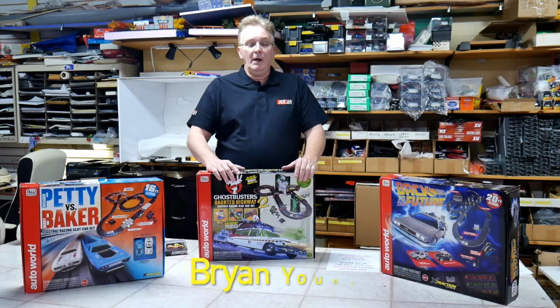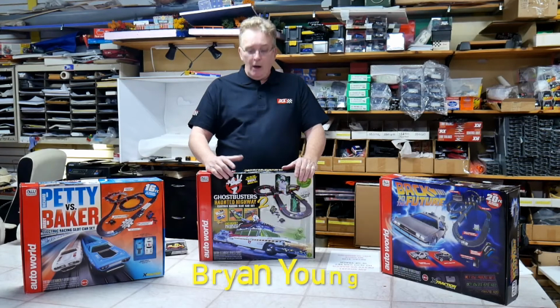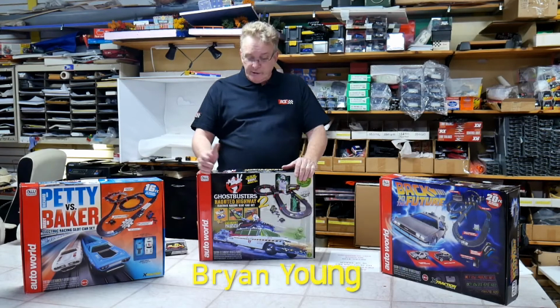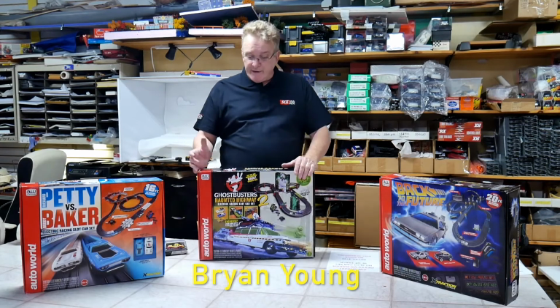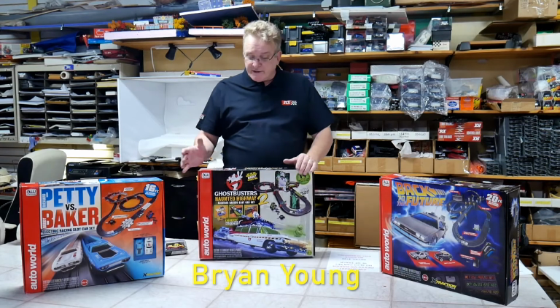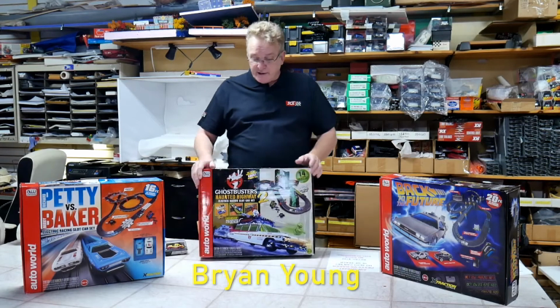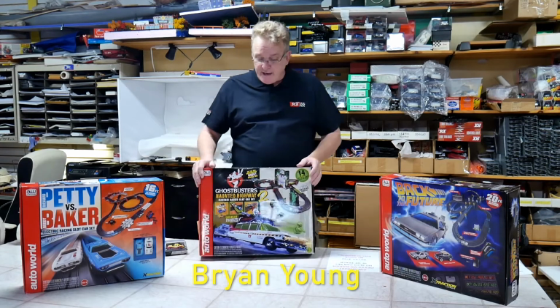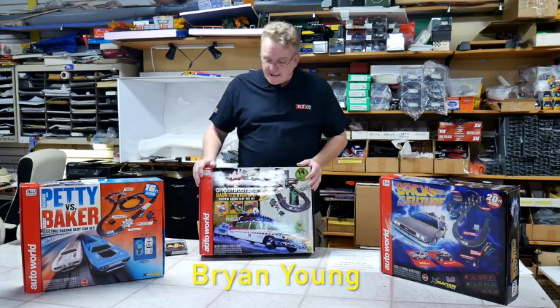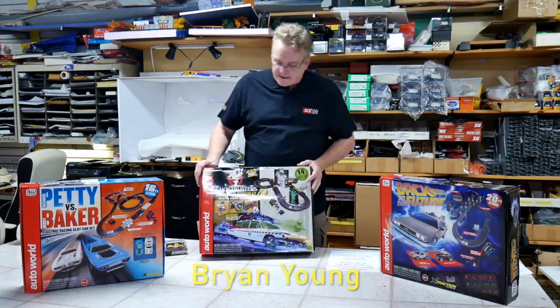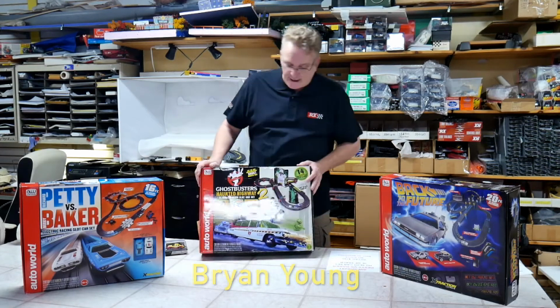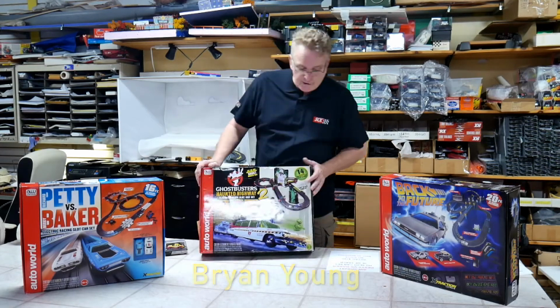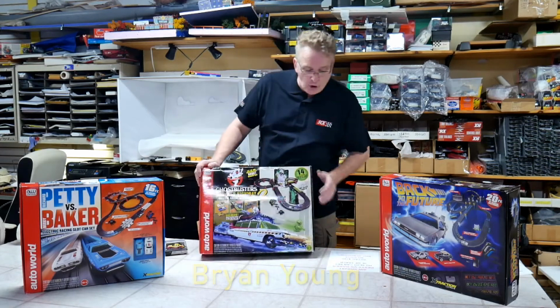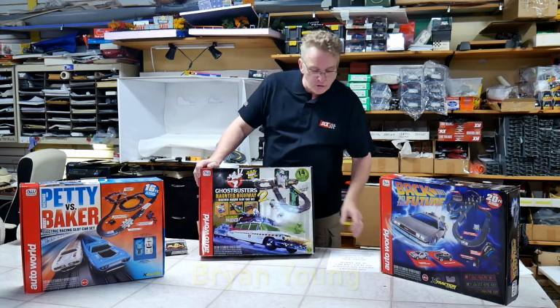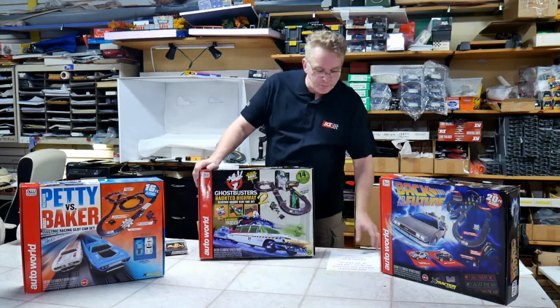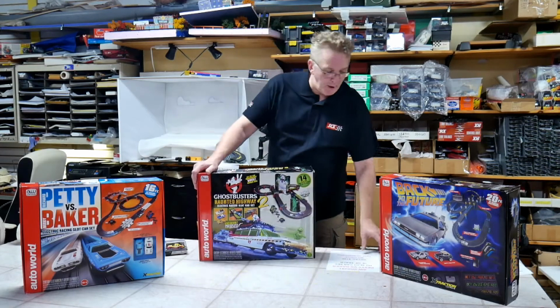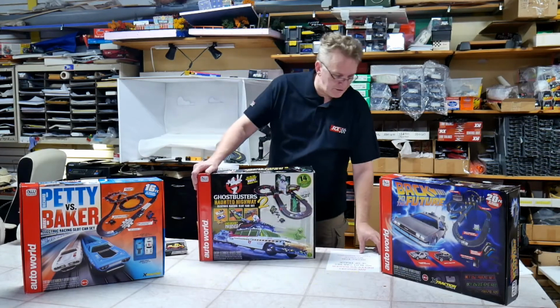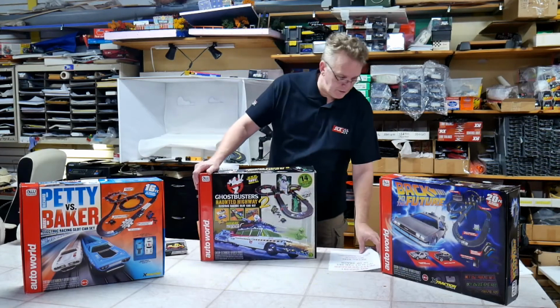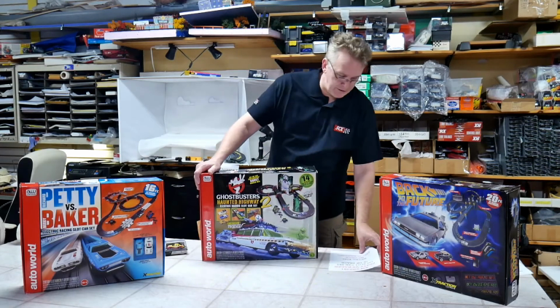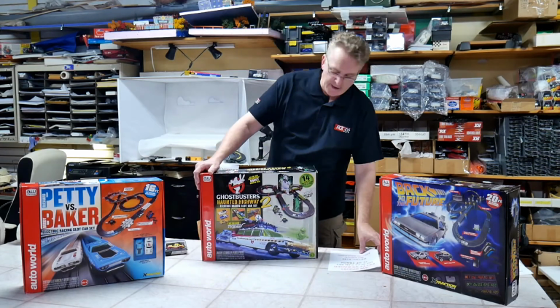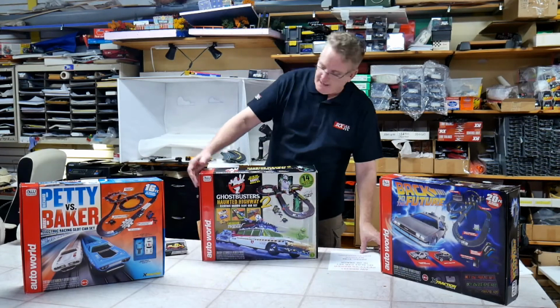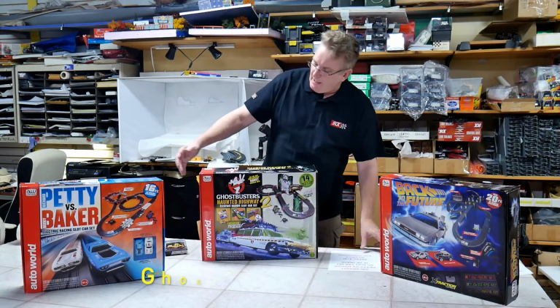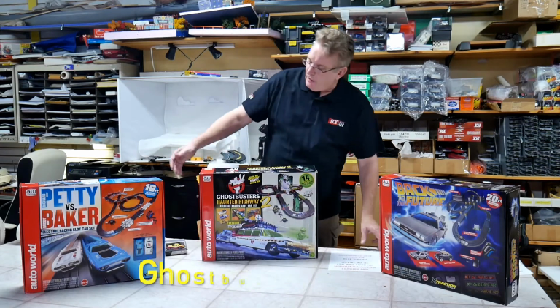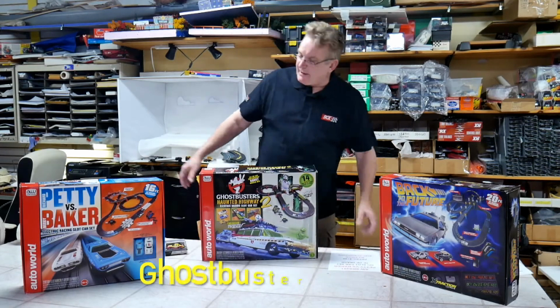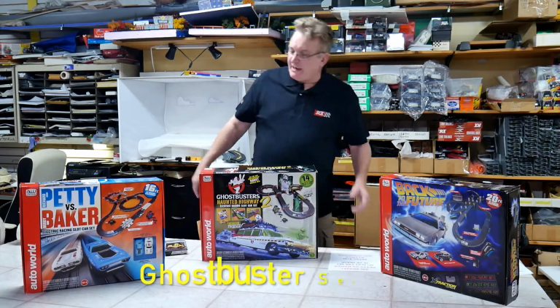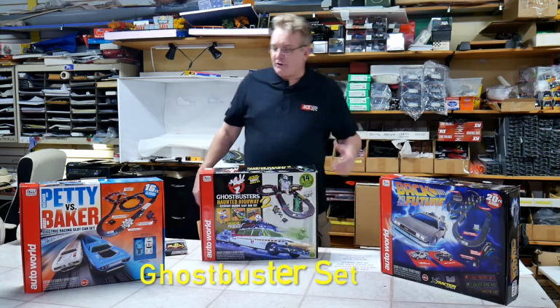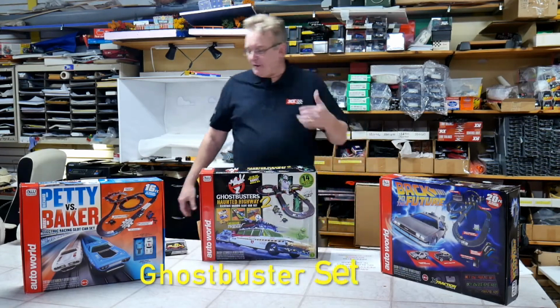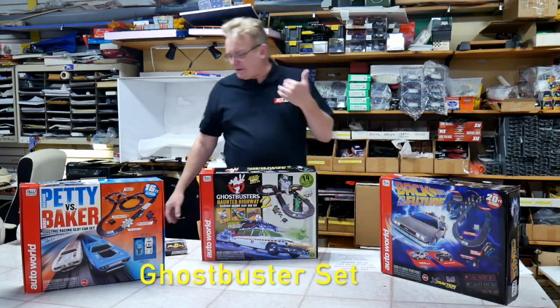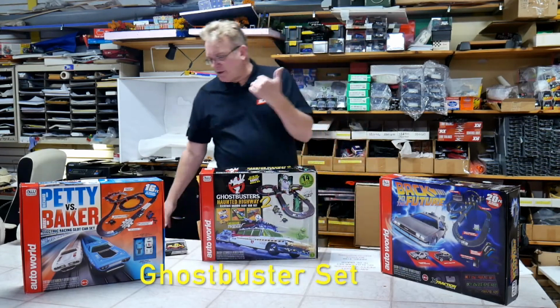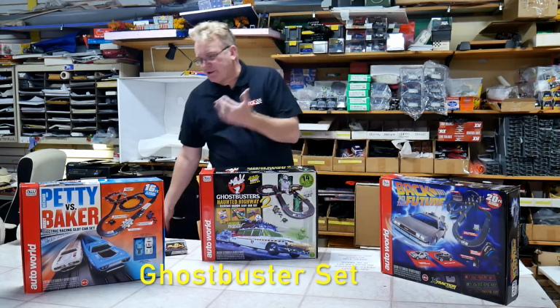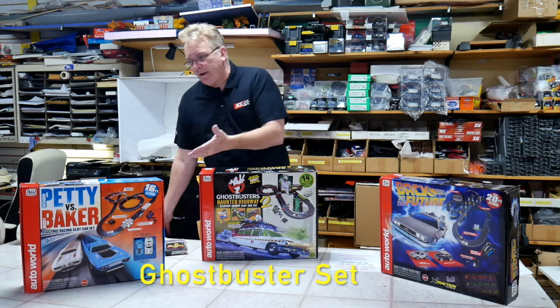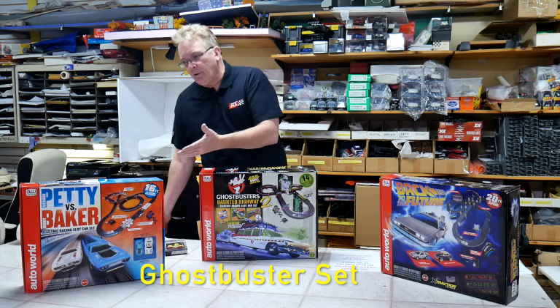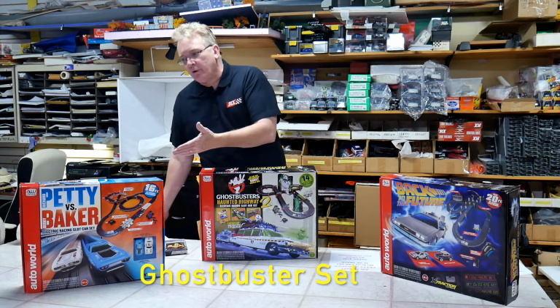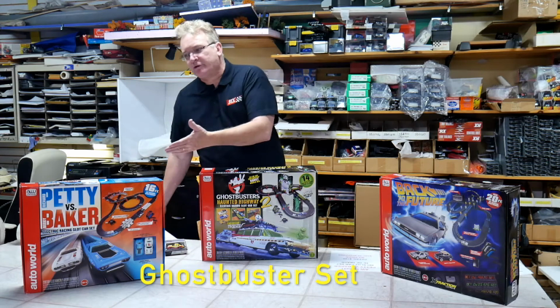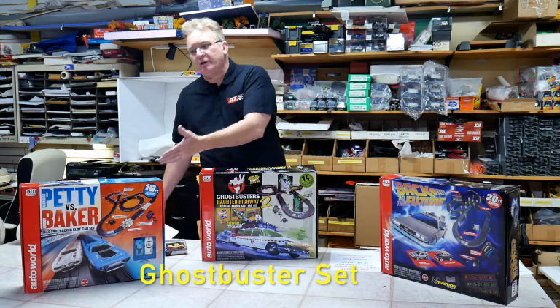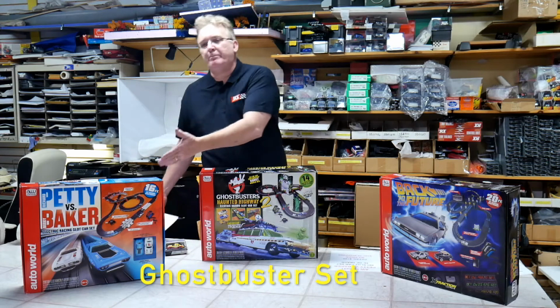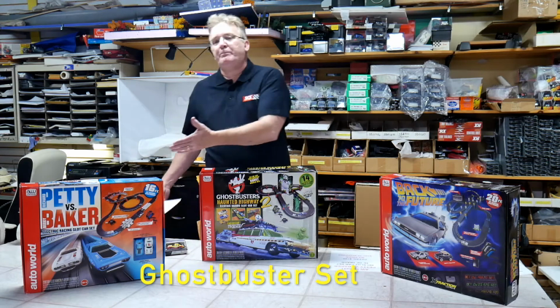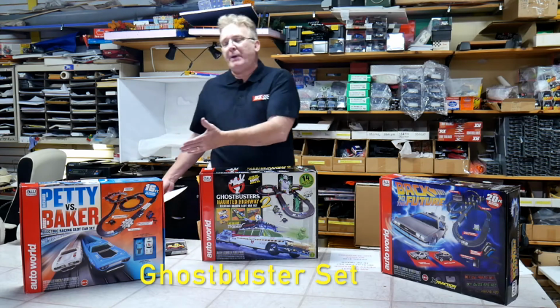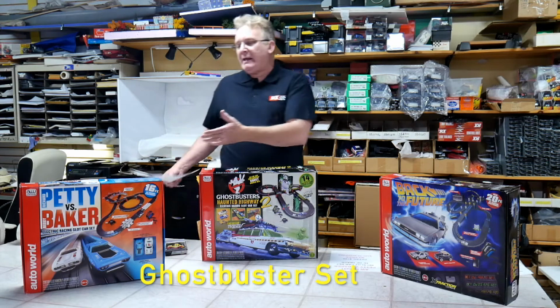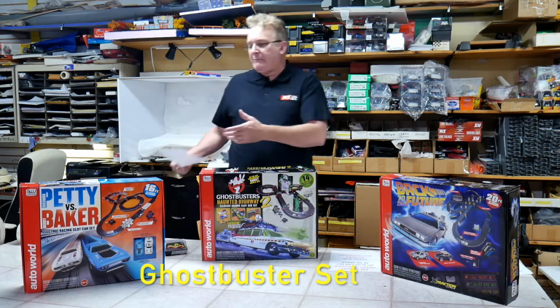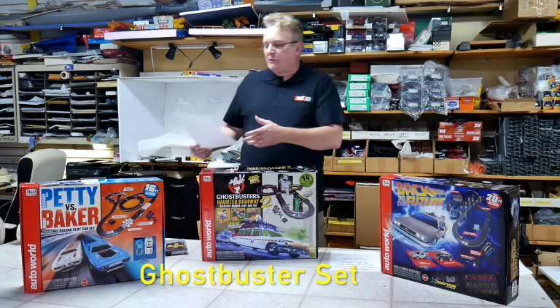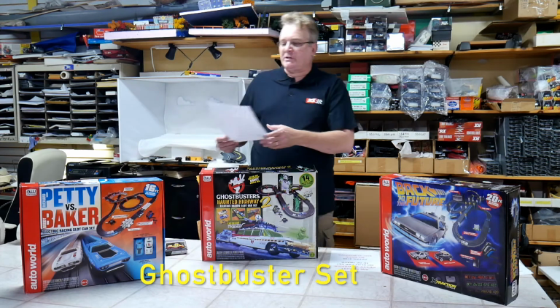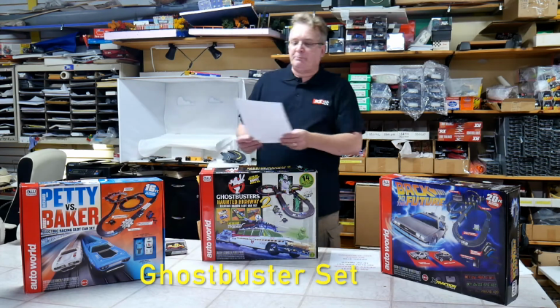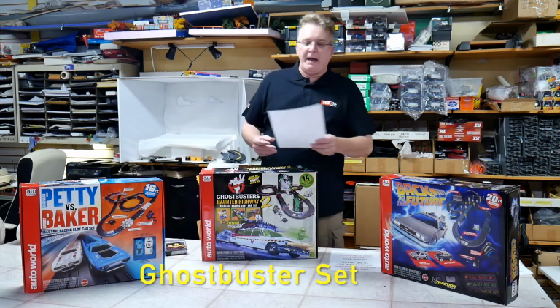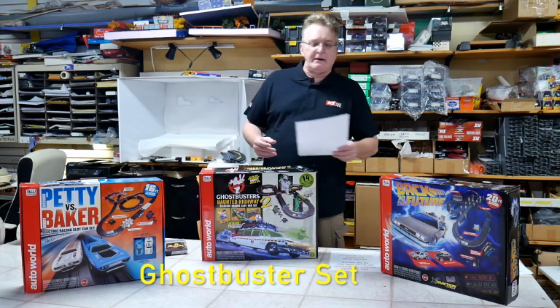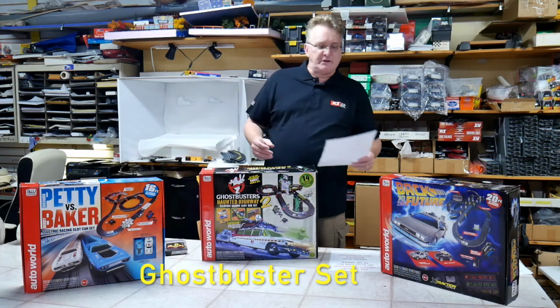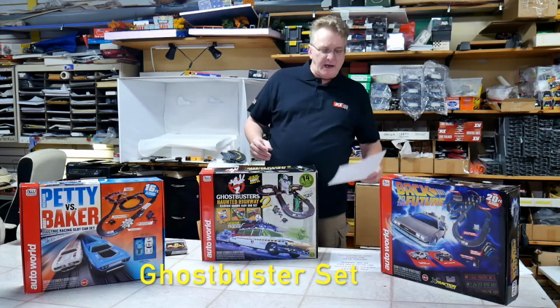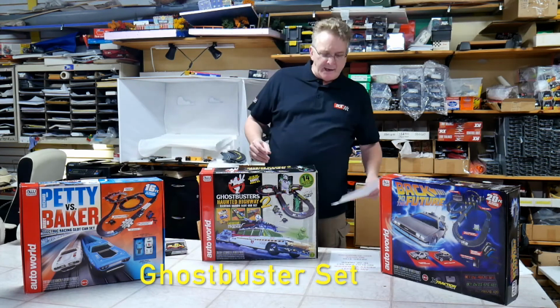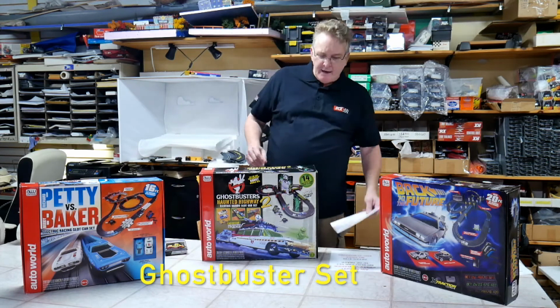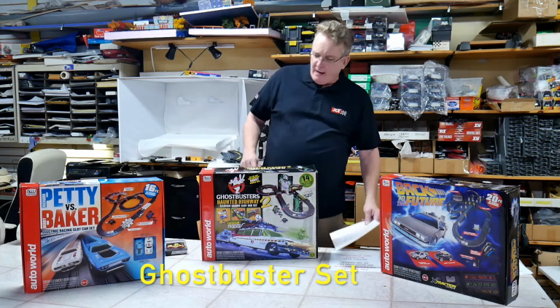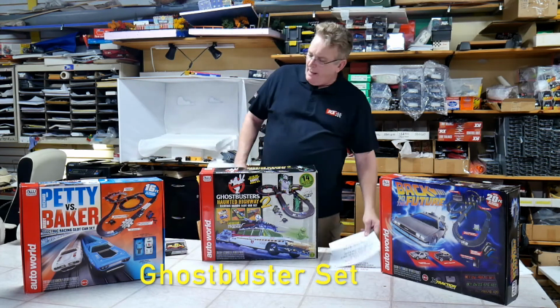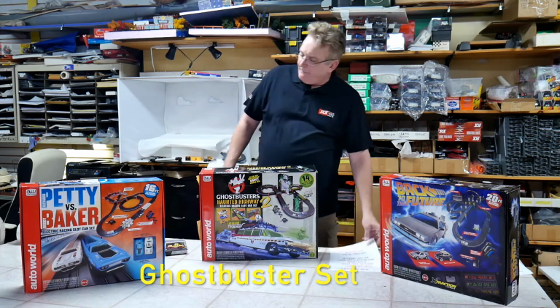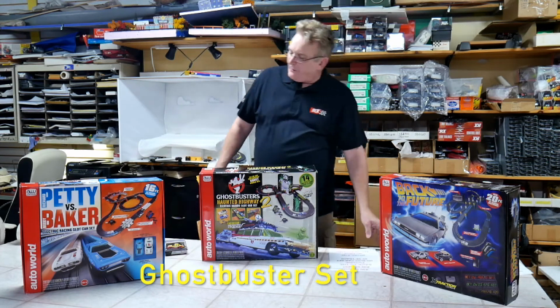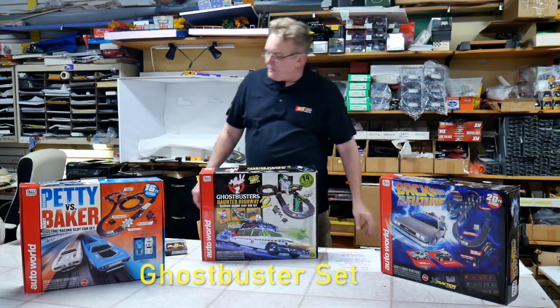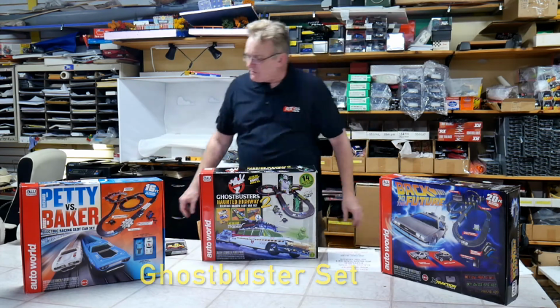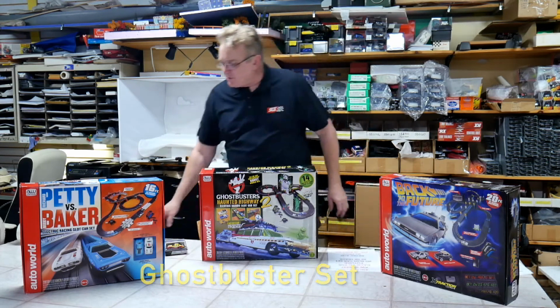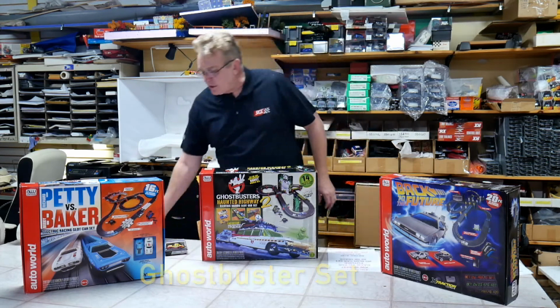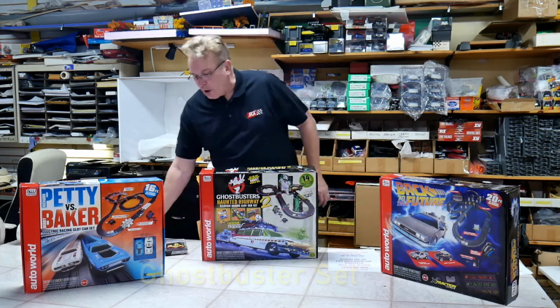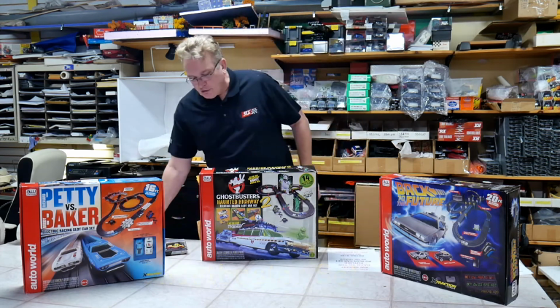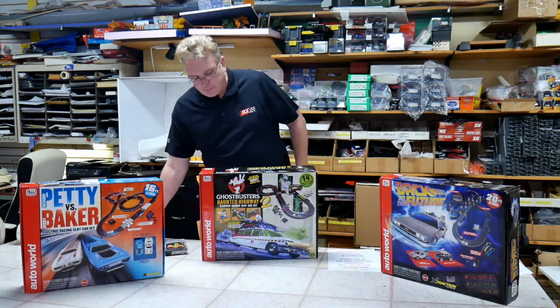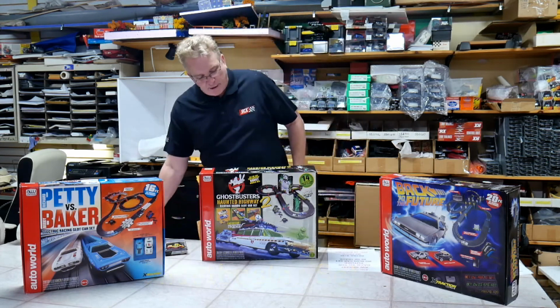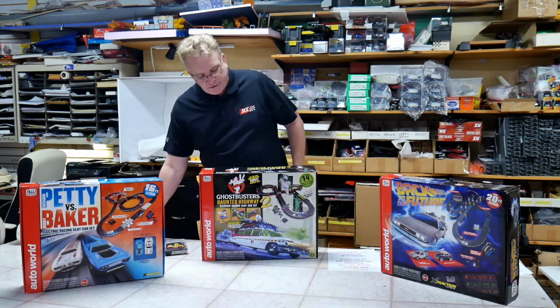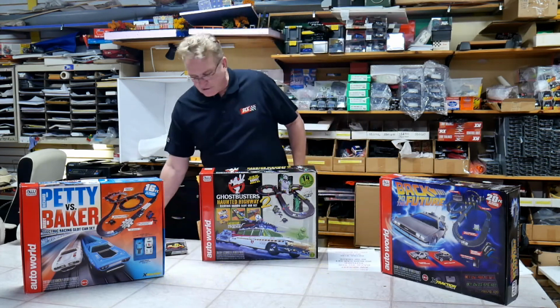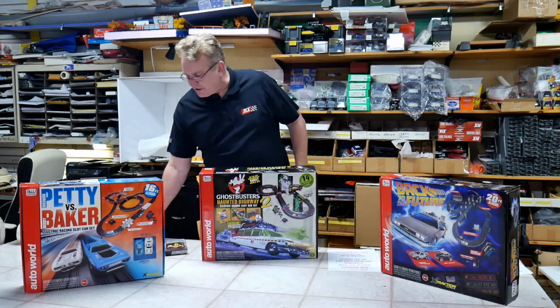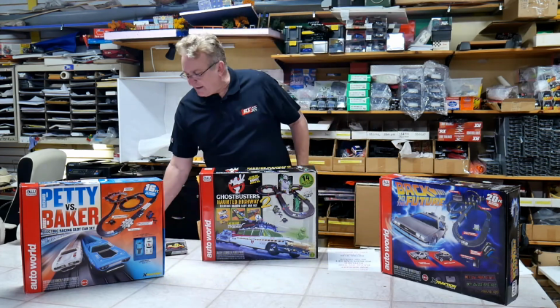Okay, this is the next set — Ghostbusters. So this is similar to the Petty vs. Baker set, but this is the Ghostbusters set.